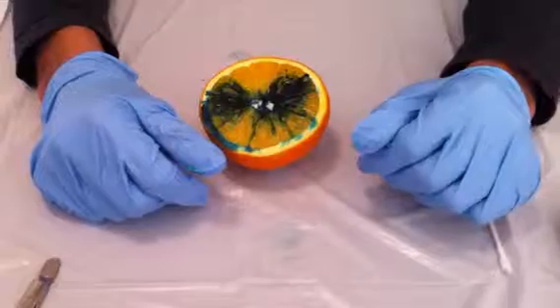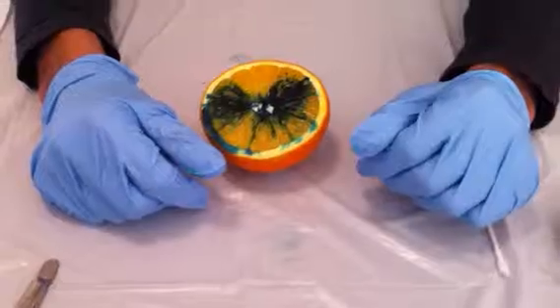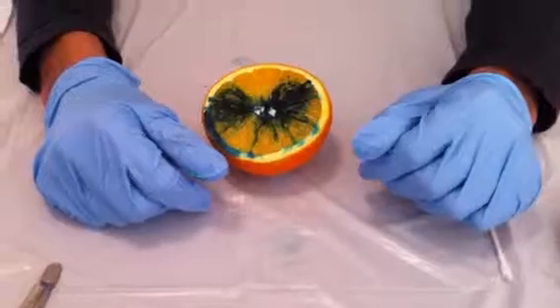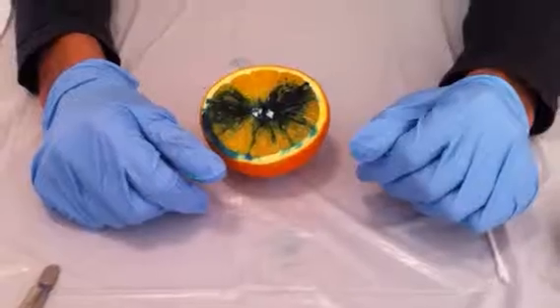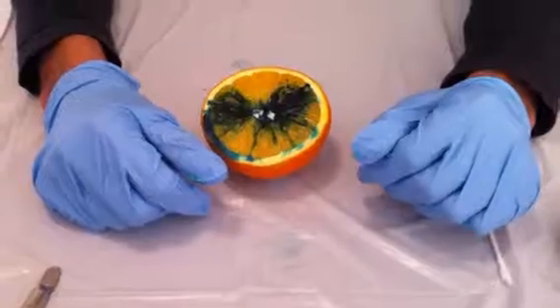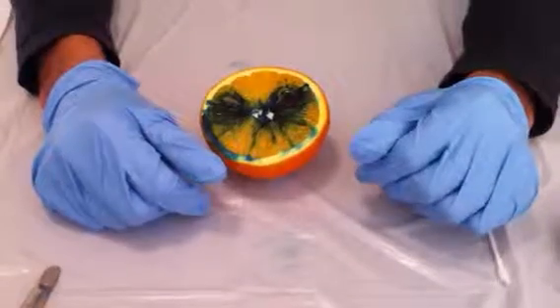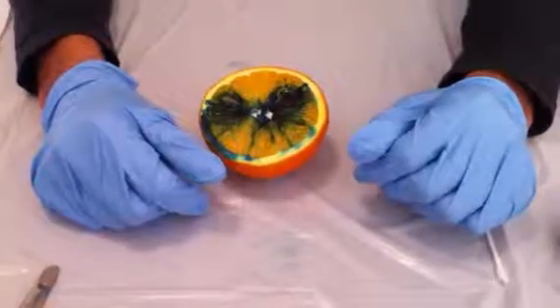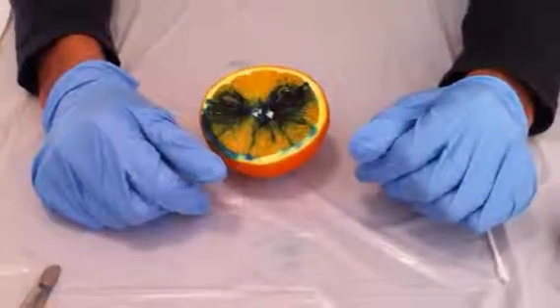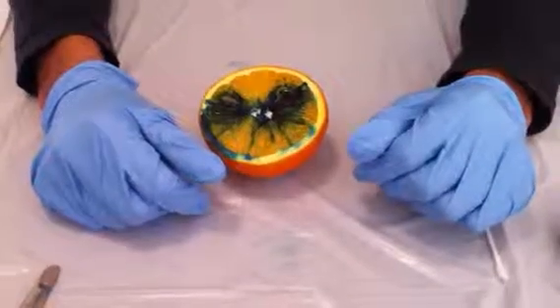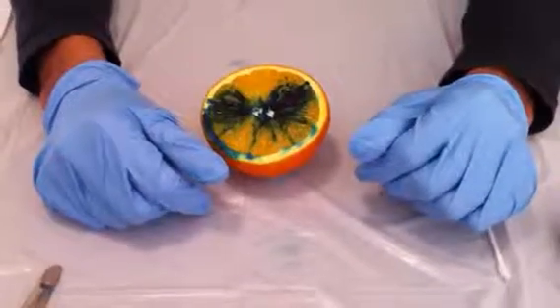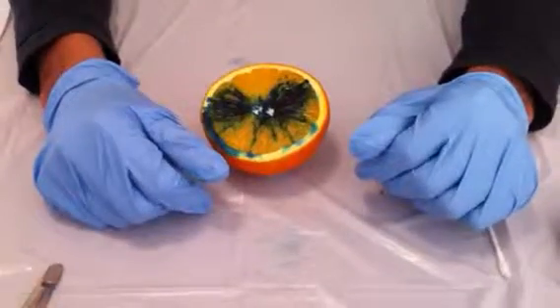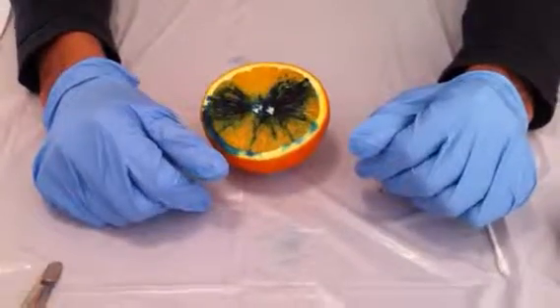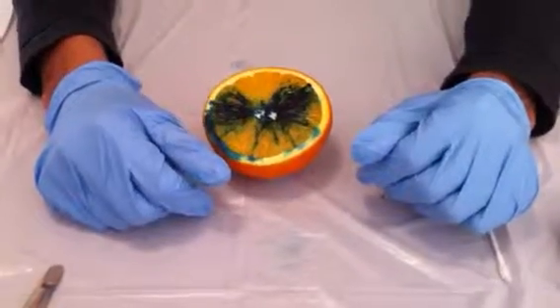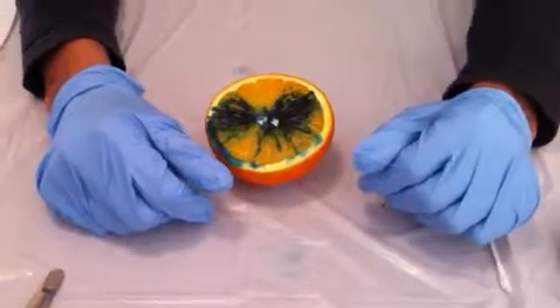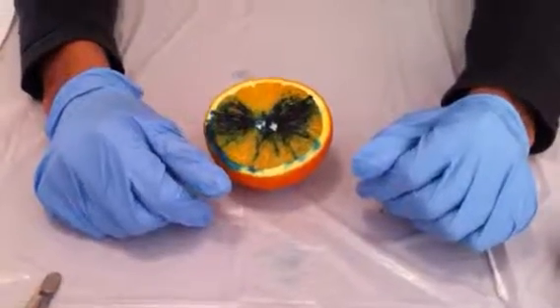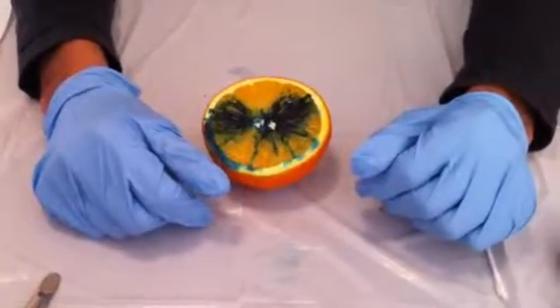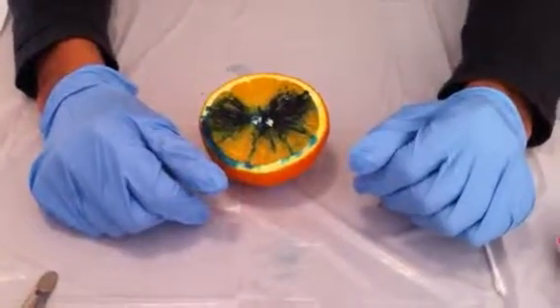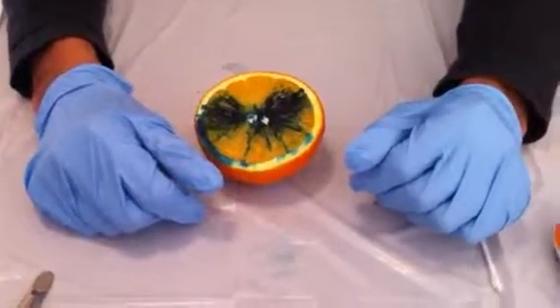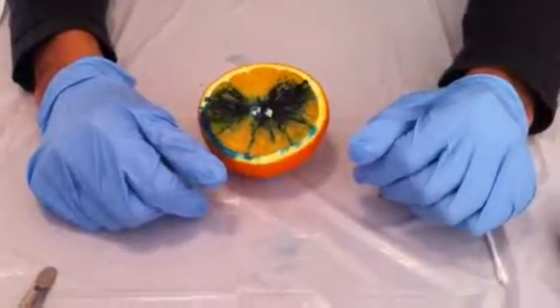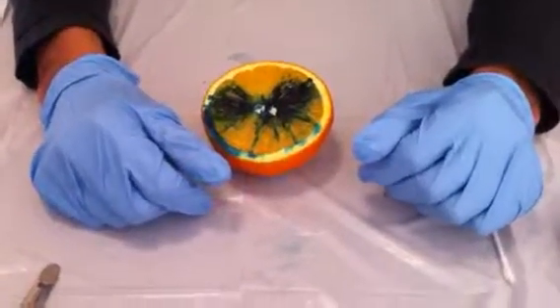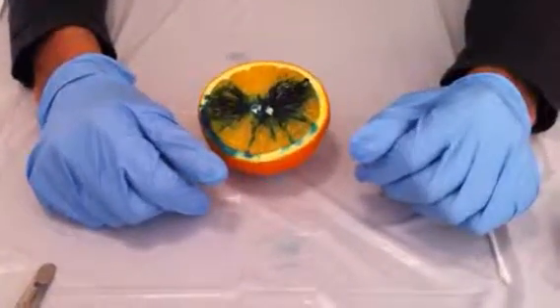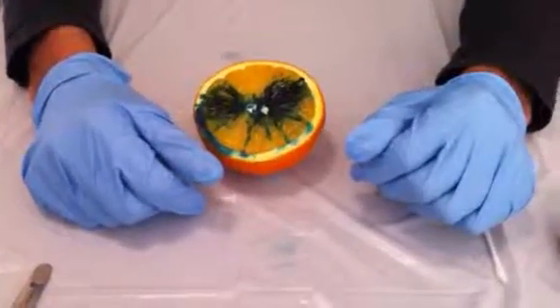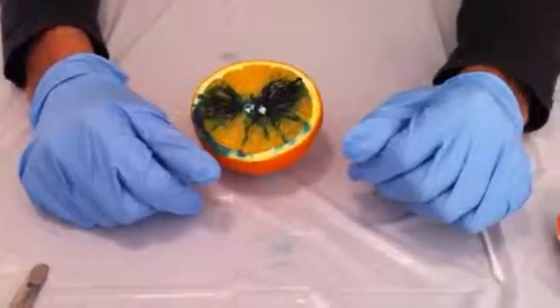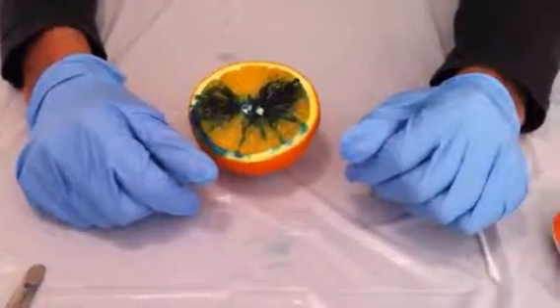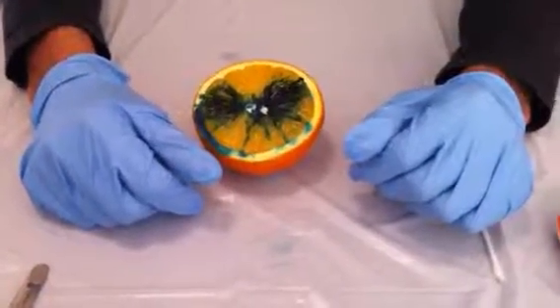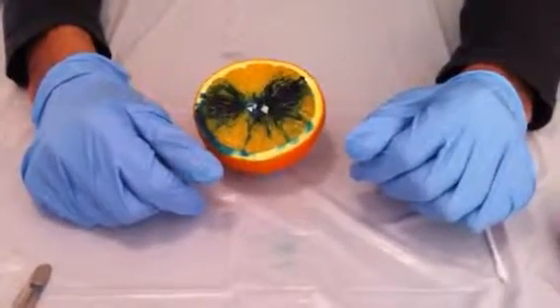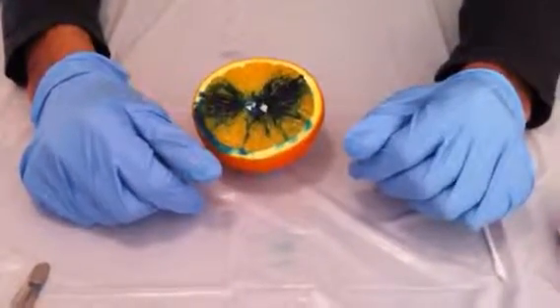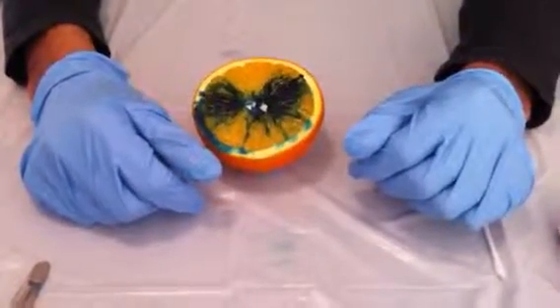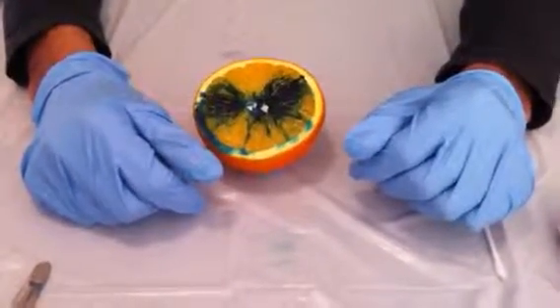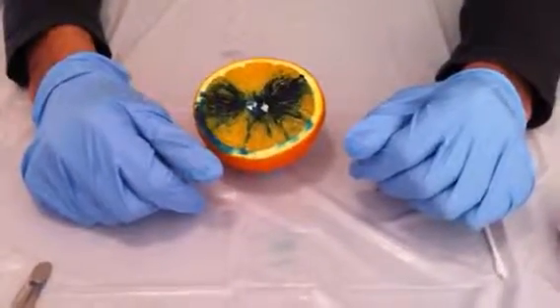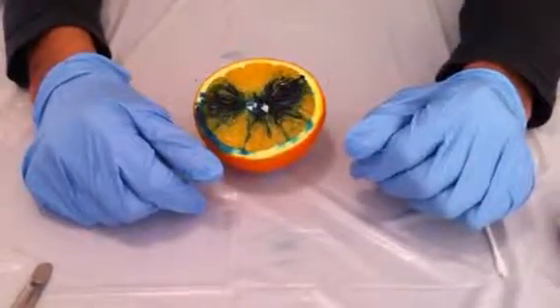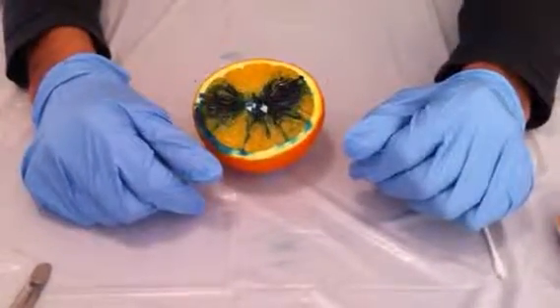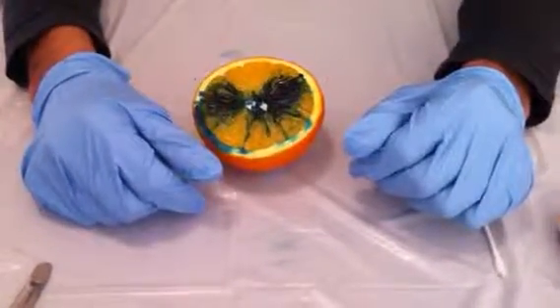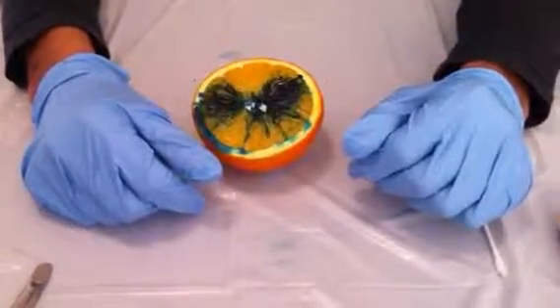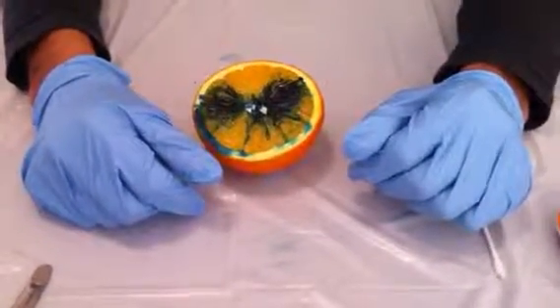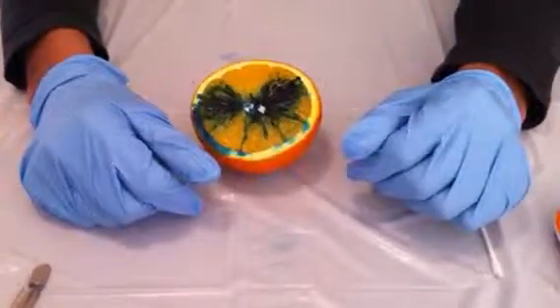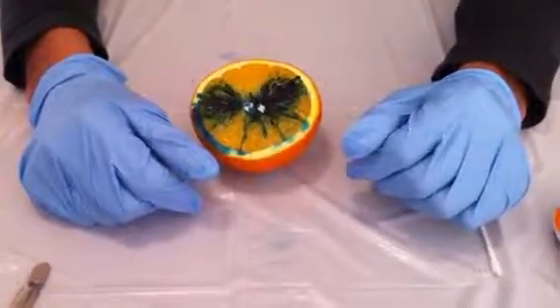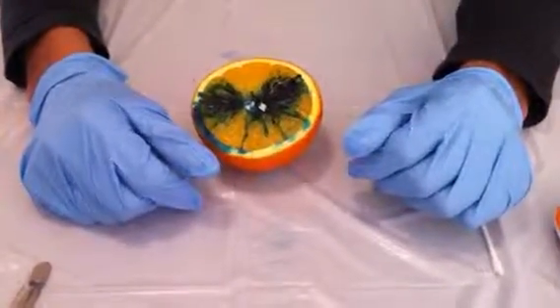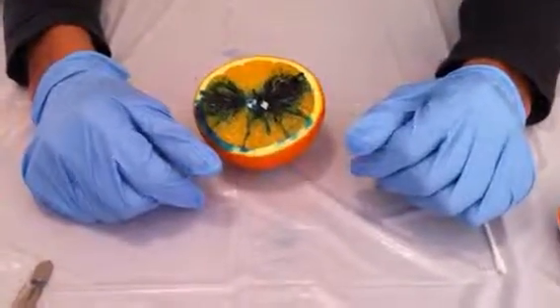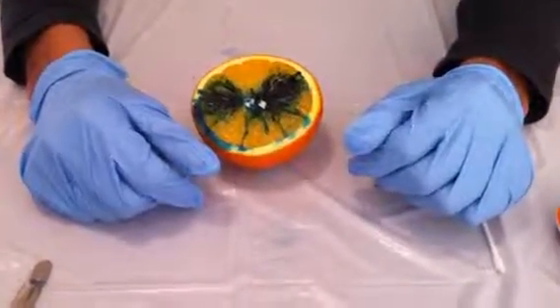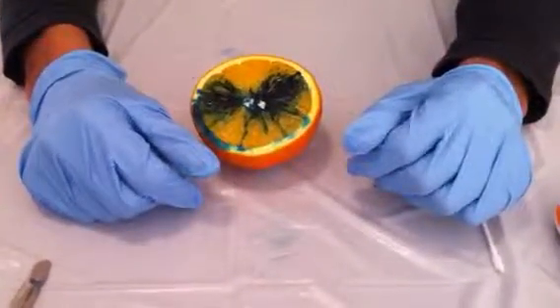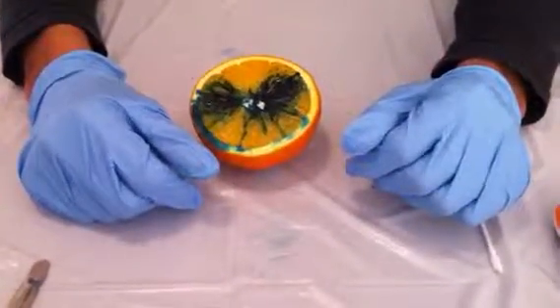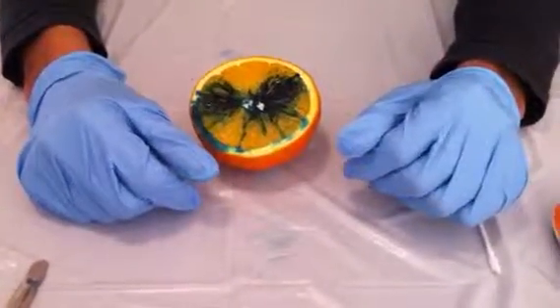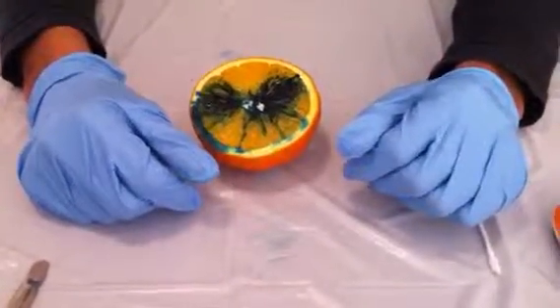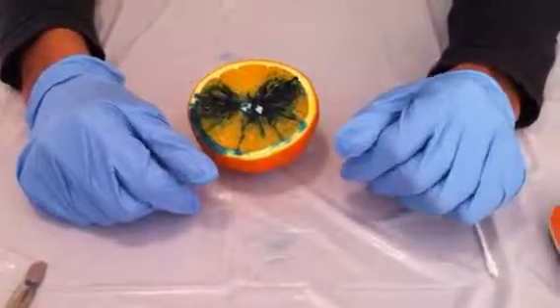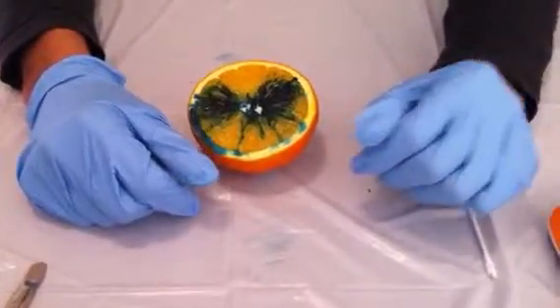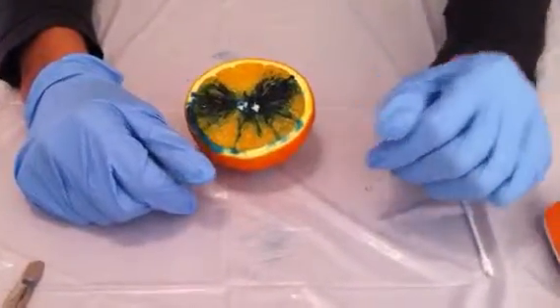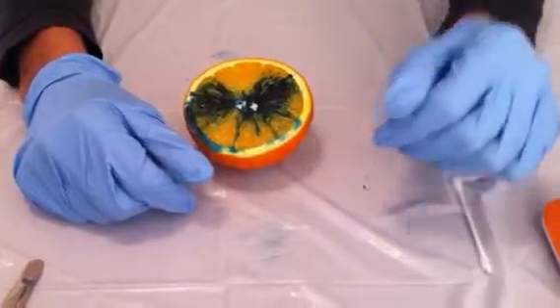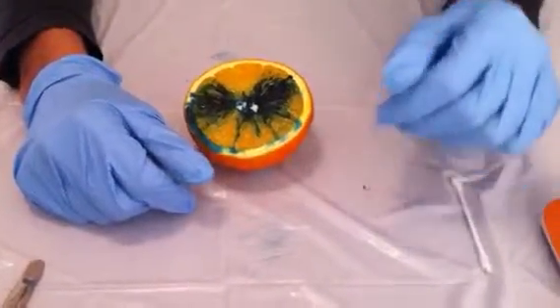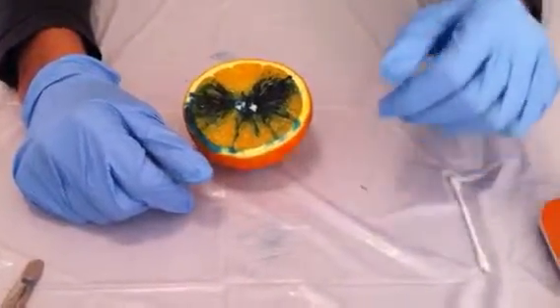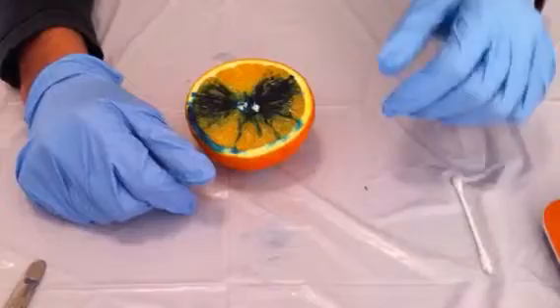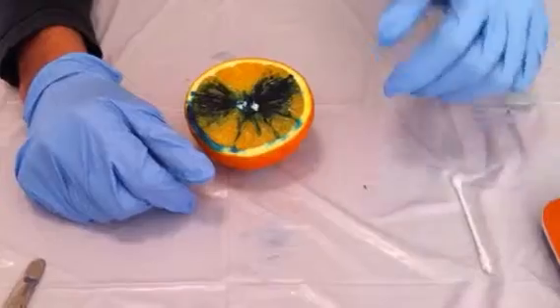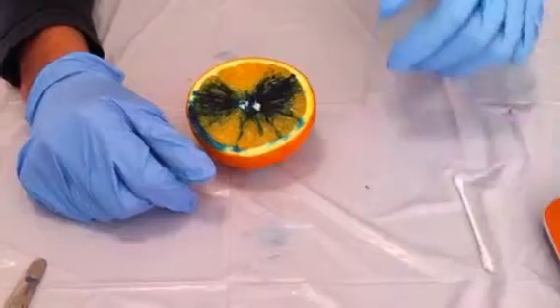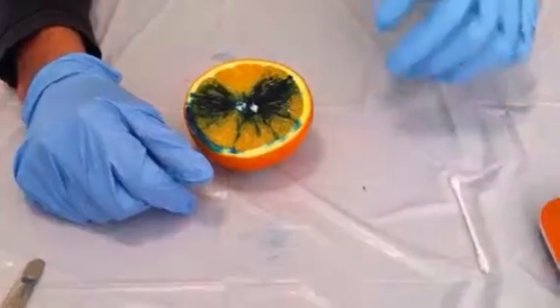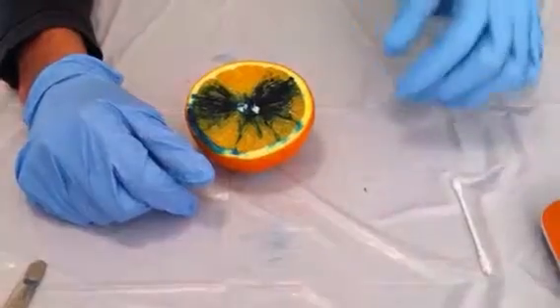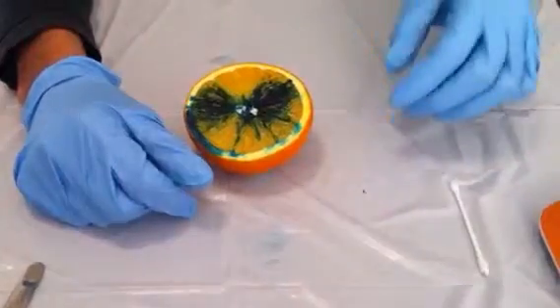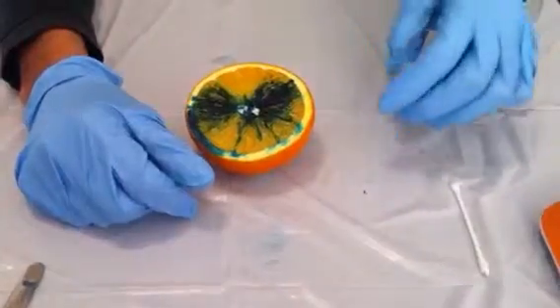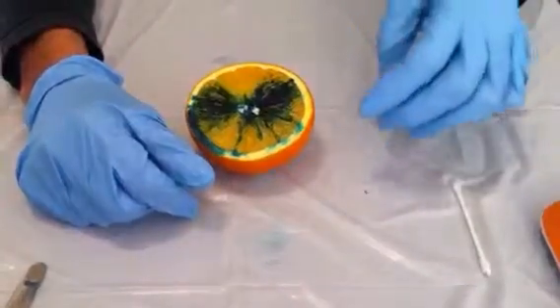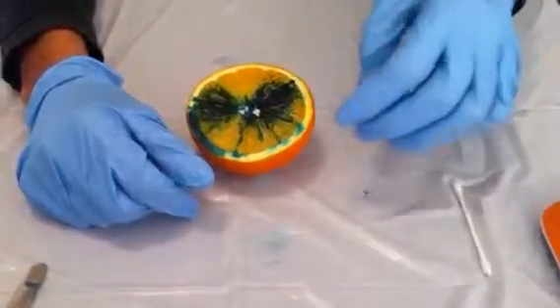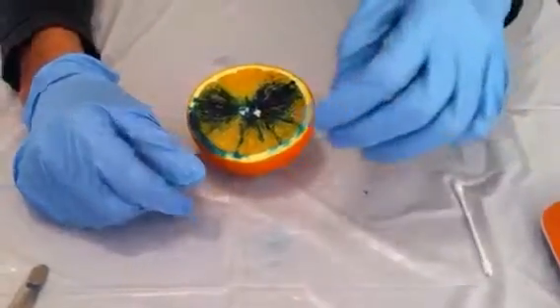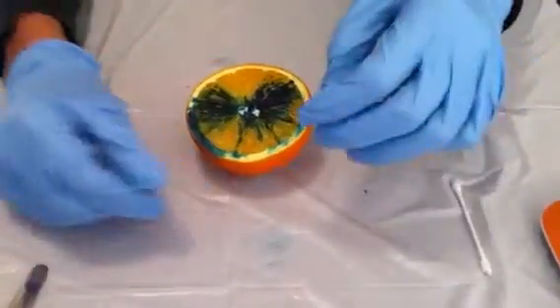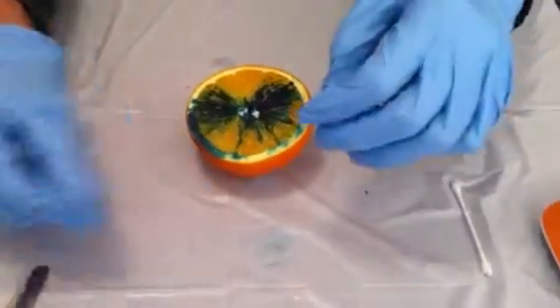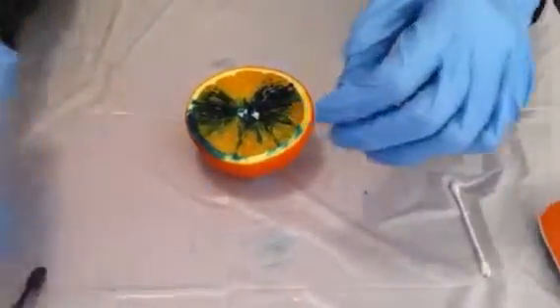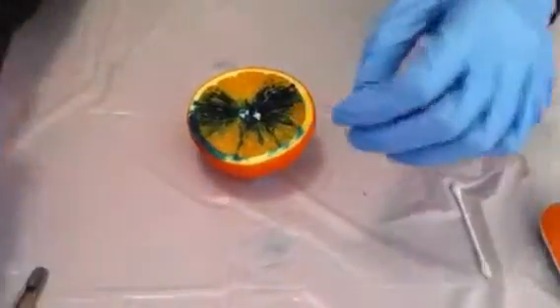Hi, this is the last part of the debridement lab where we are going to do the actual sharp debridement.